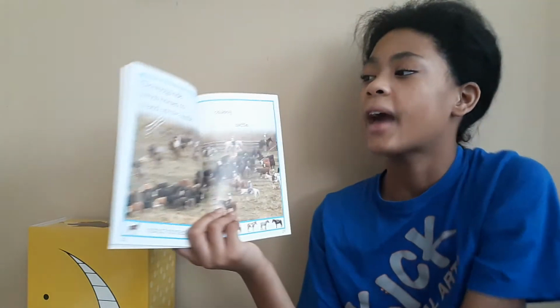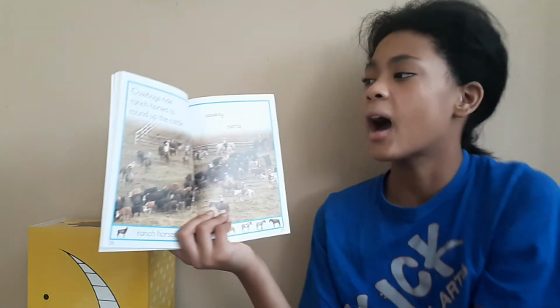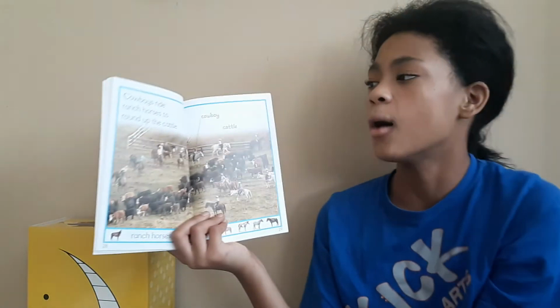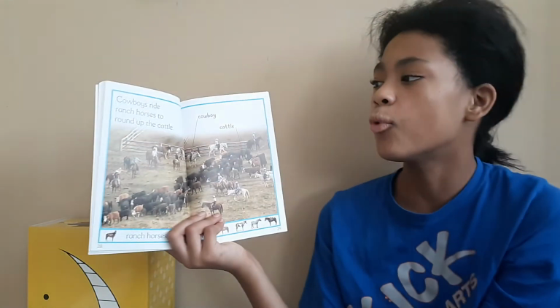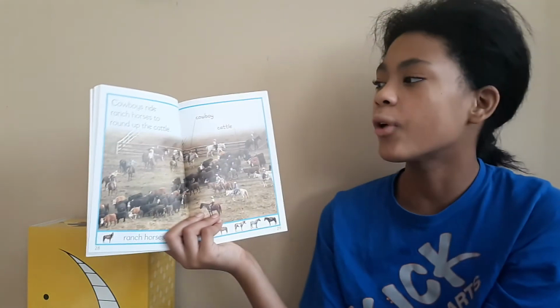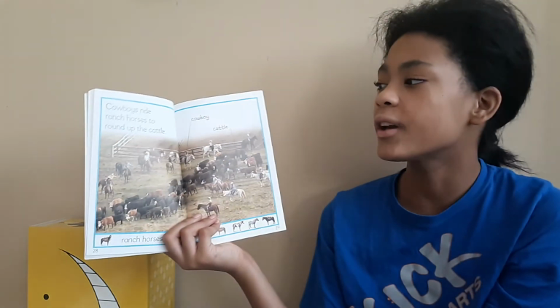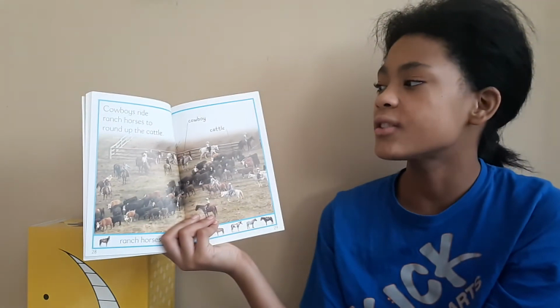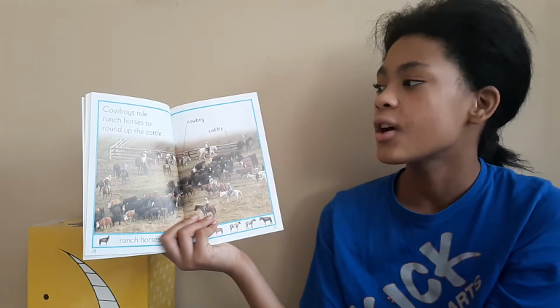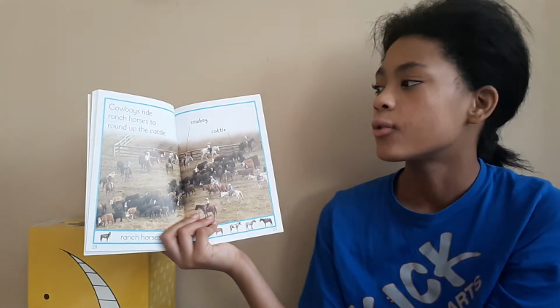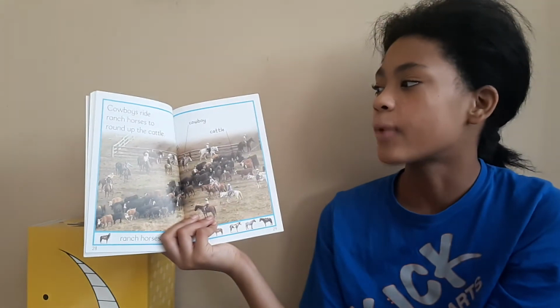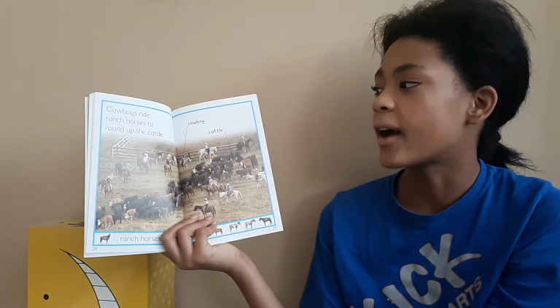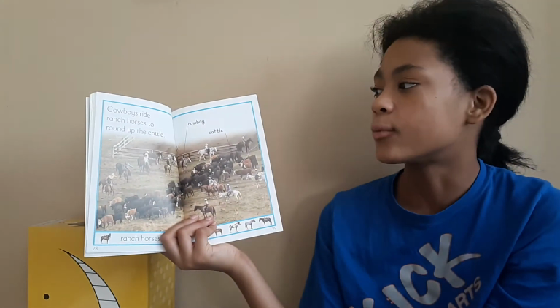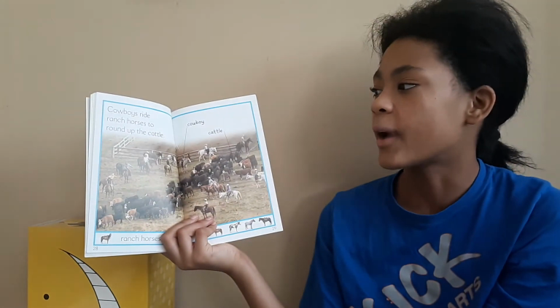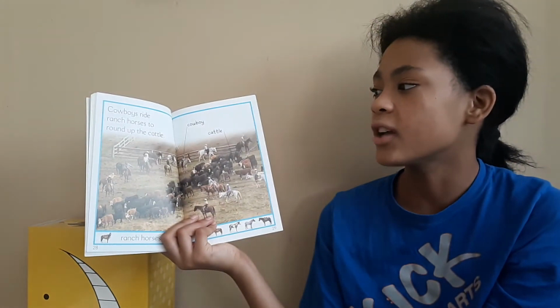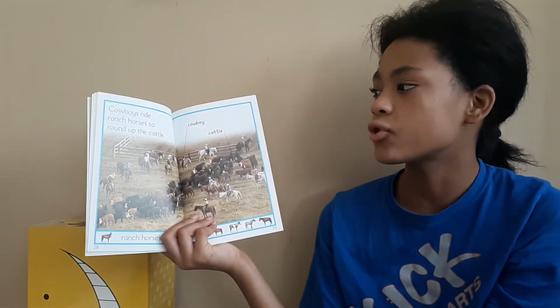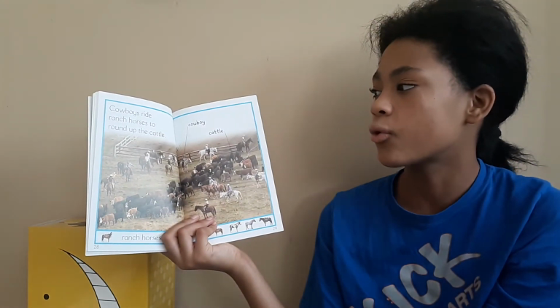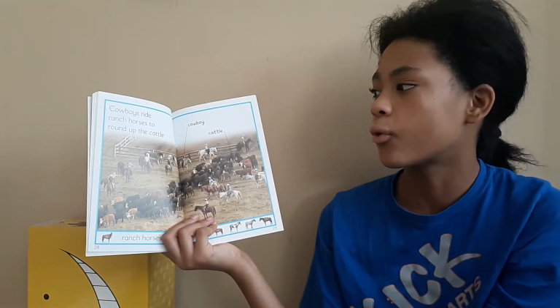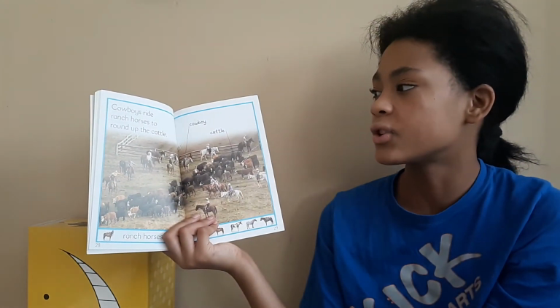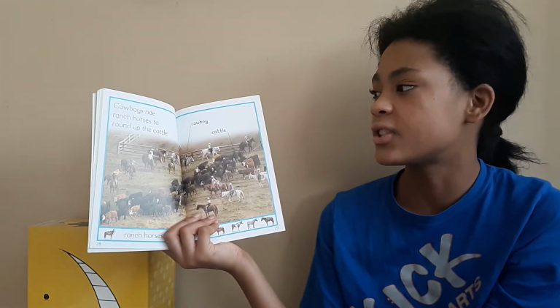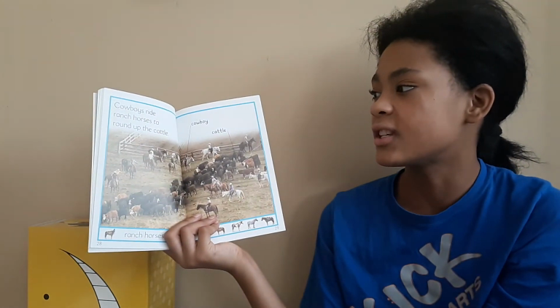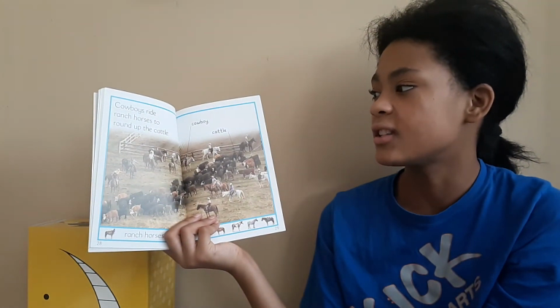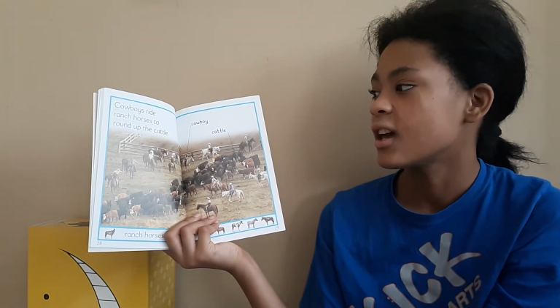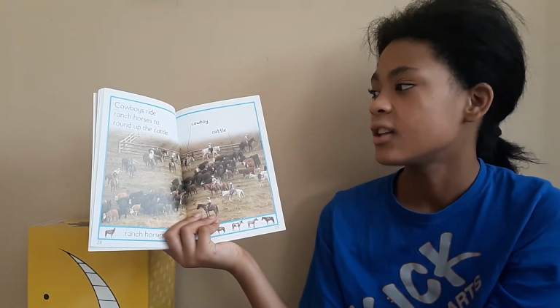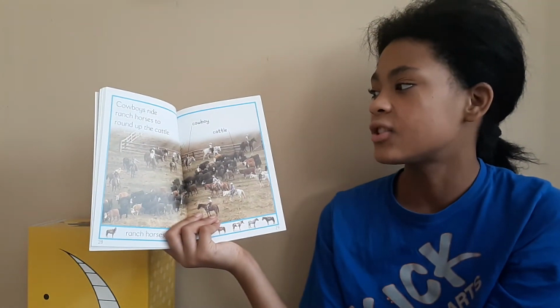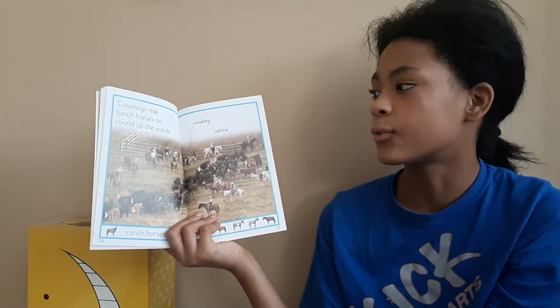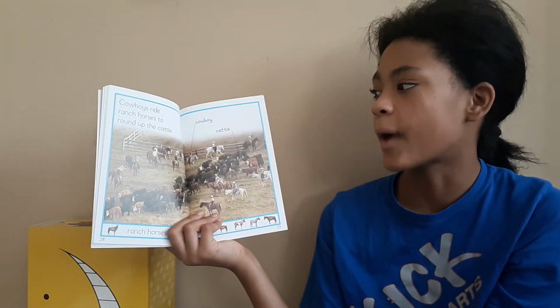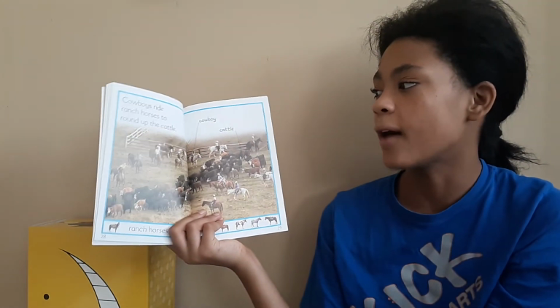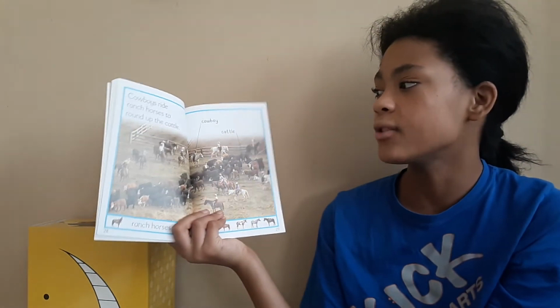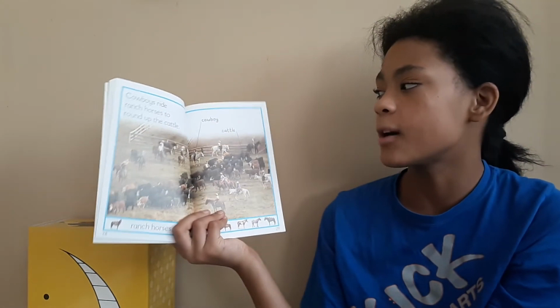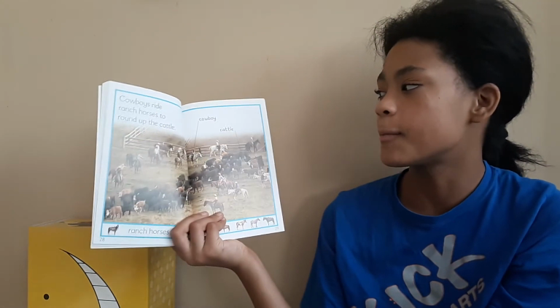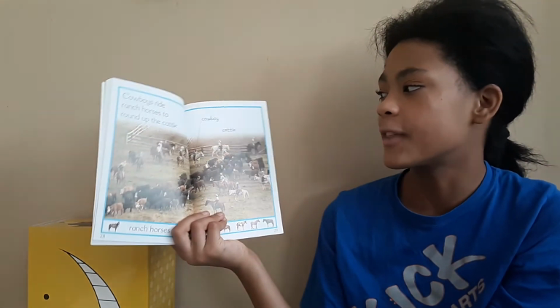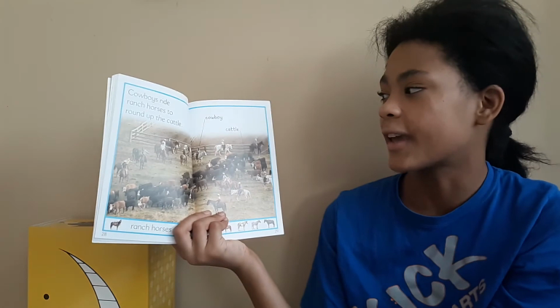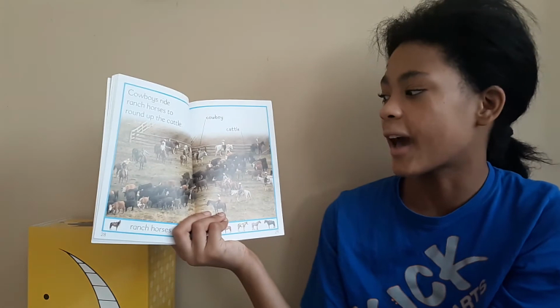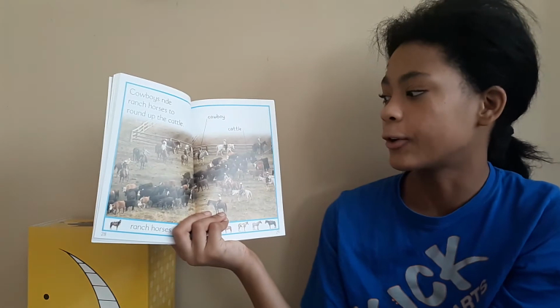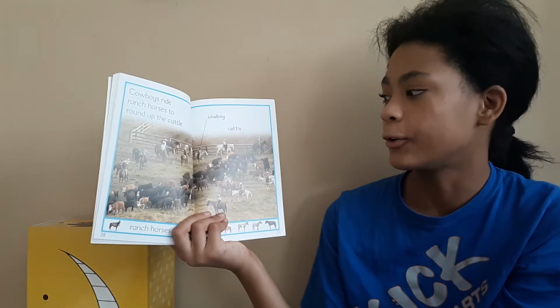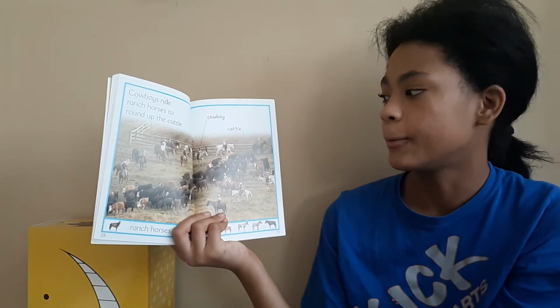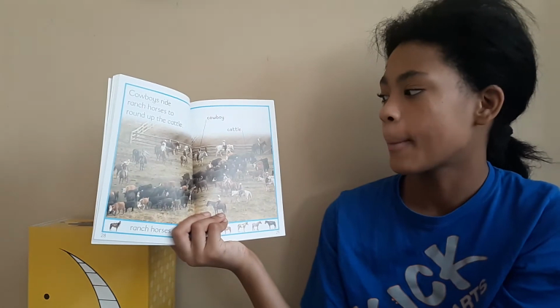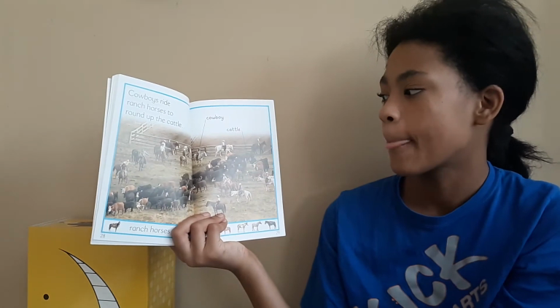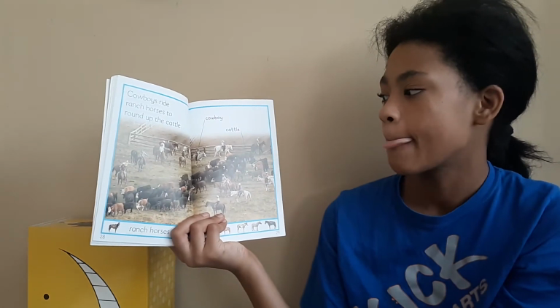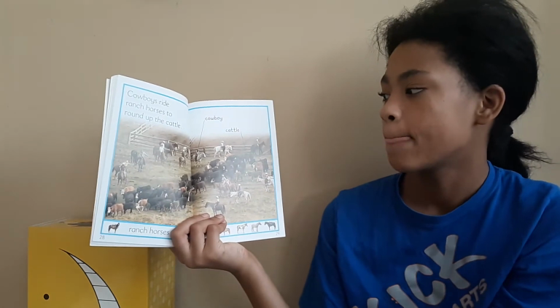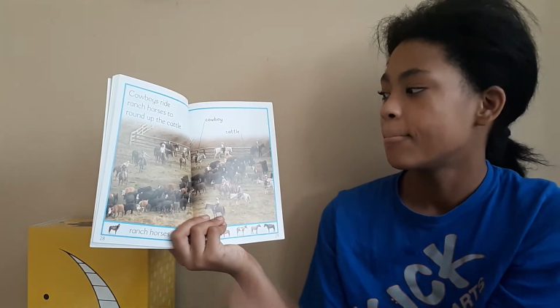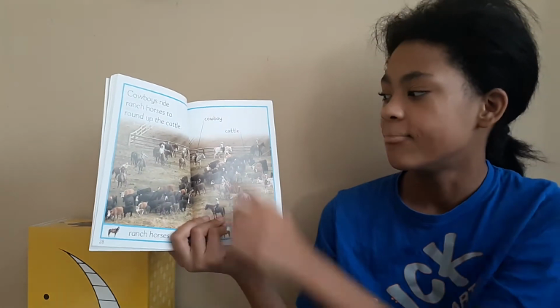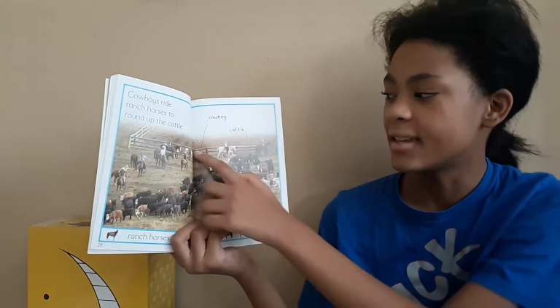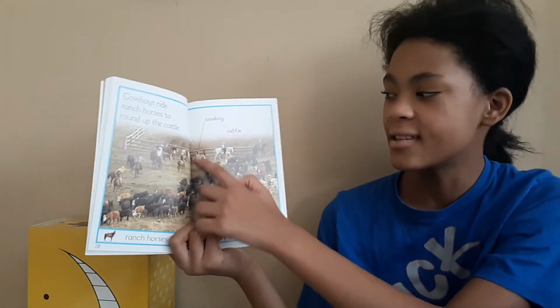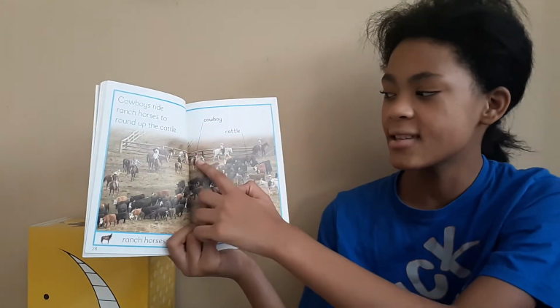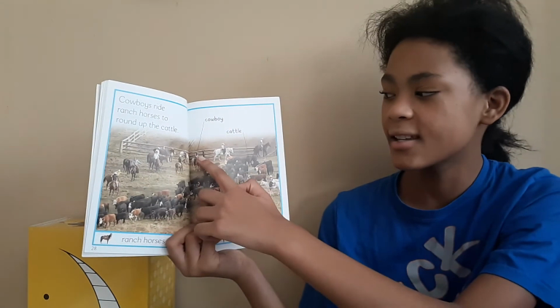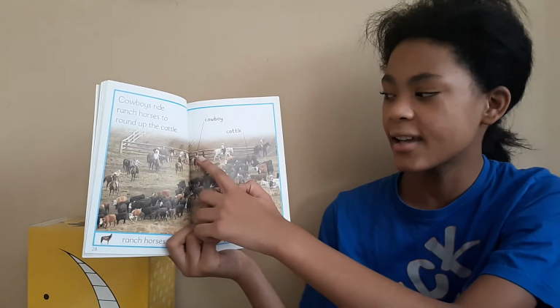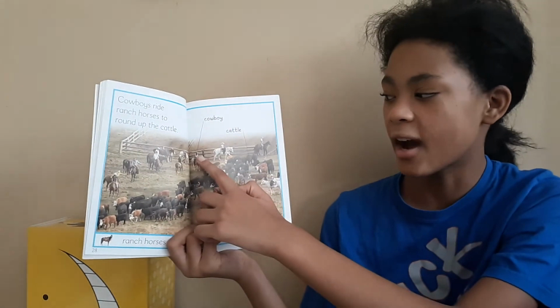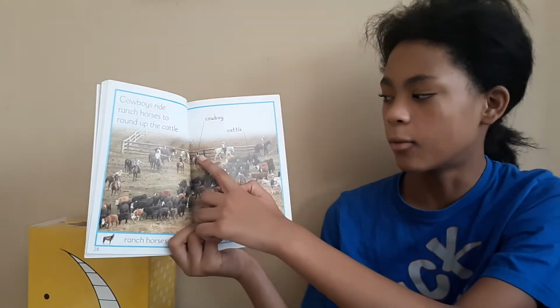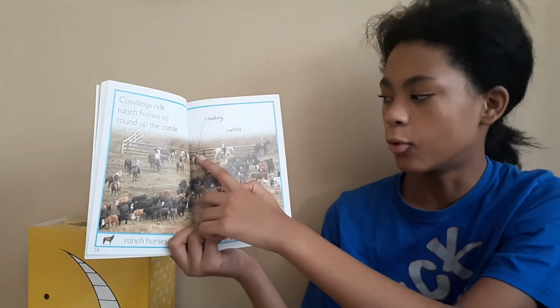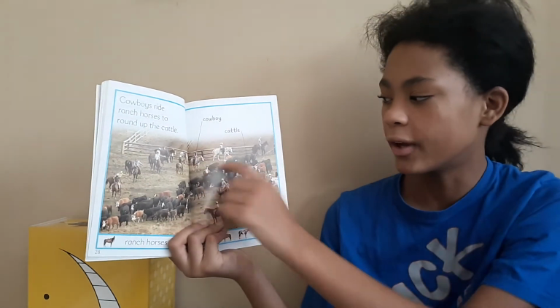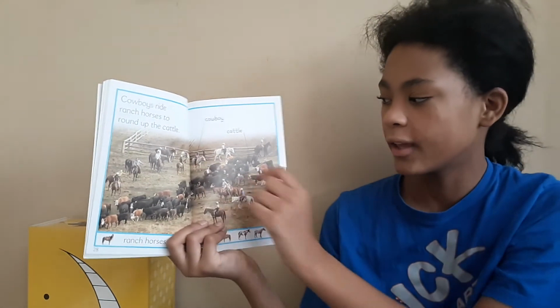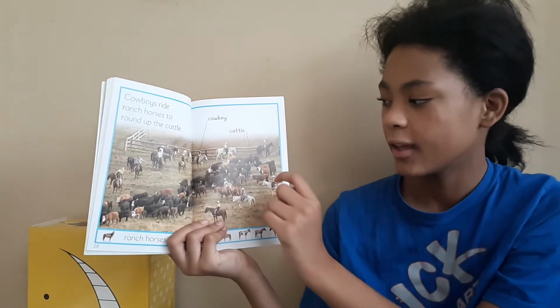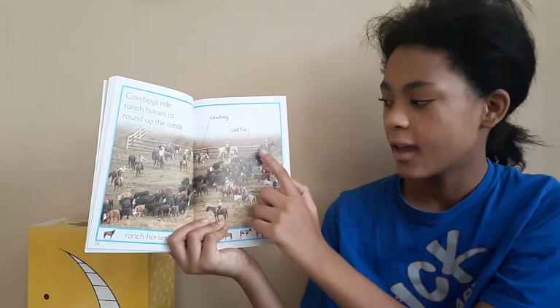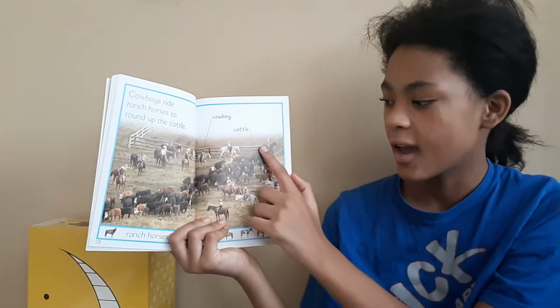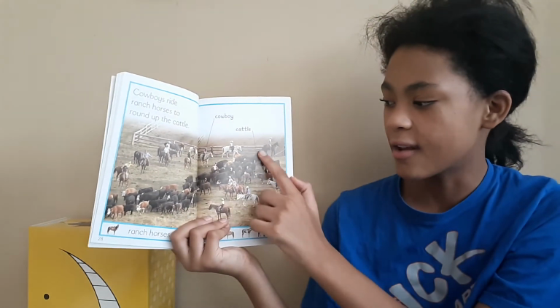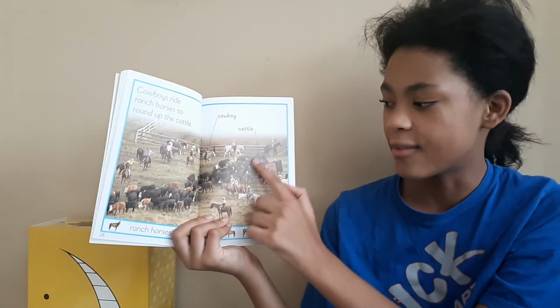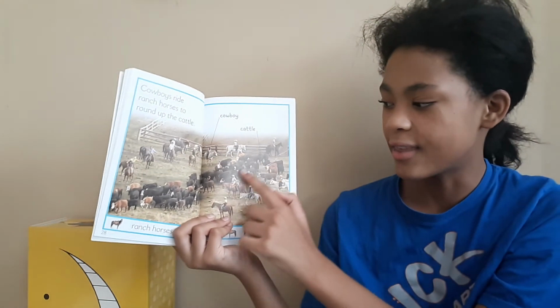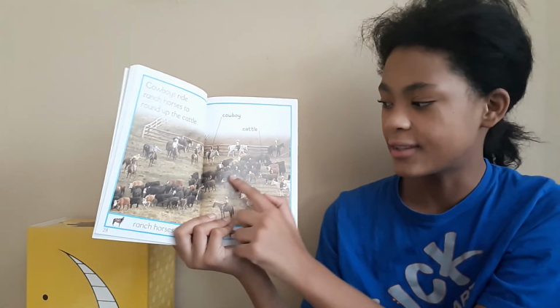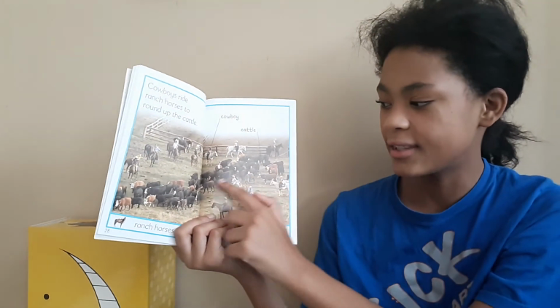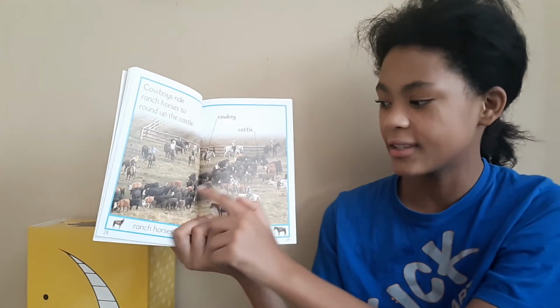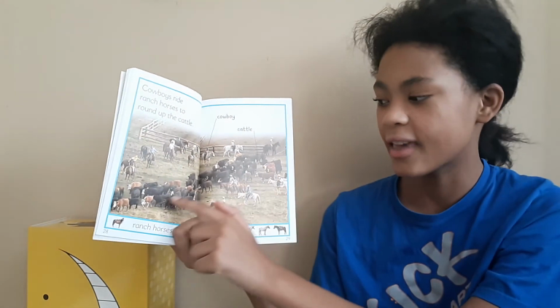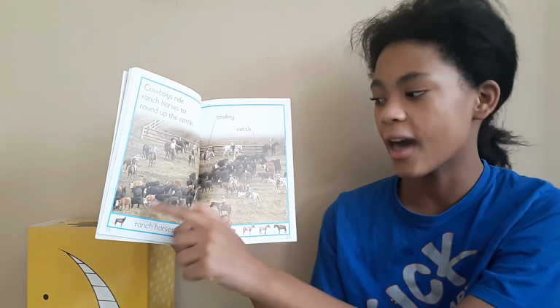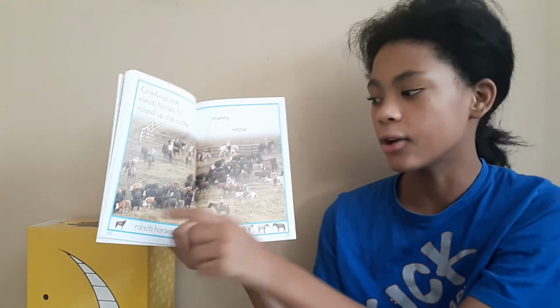Cowboys ride ranch horses to round up the cattle. This is a cowboy. And this is cattle.